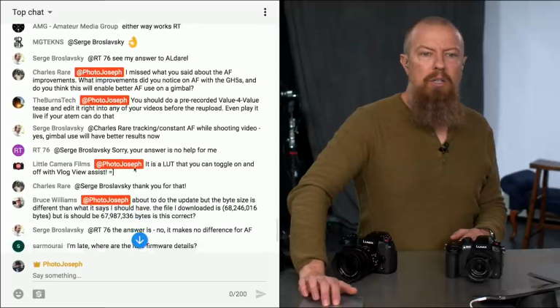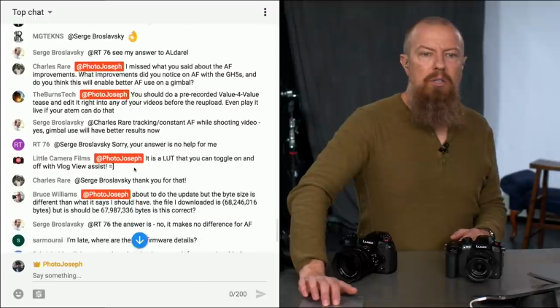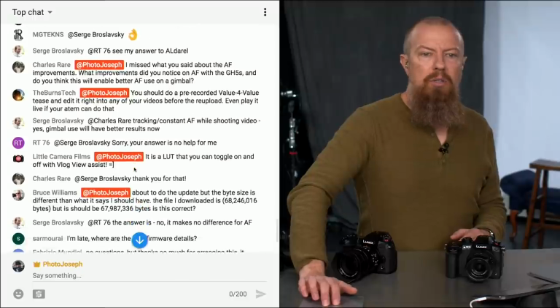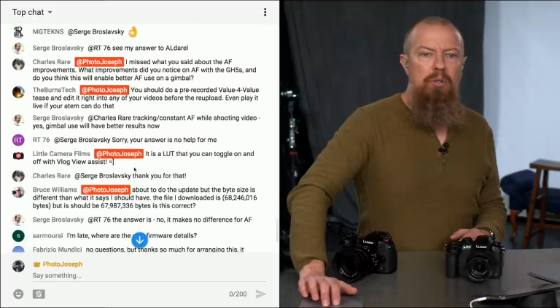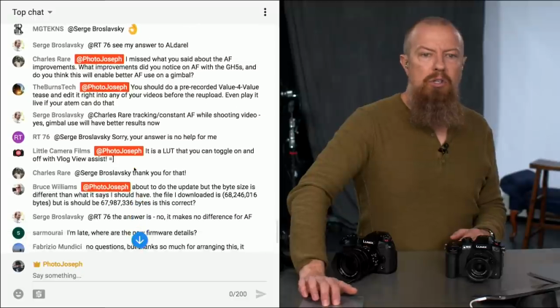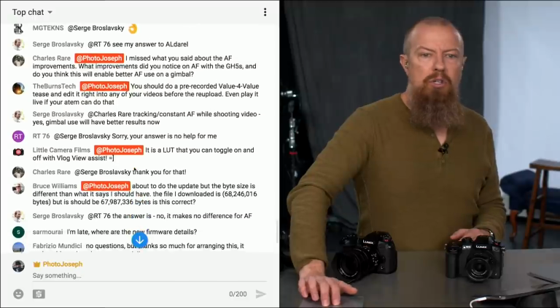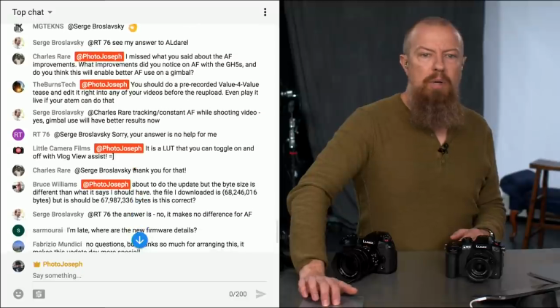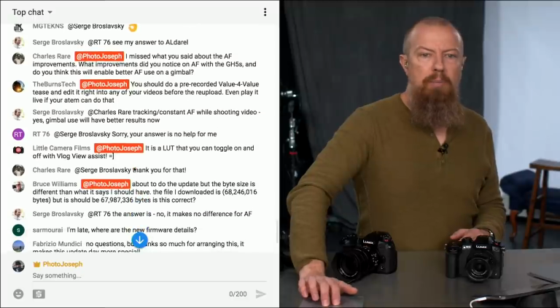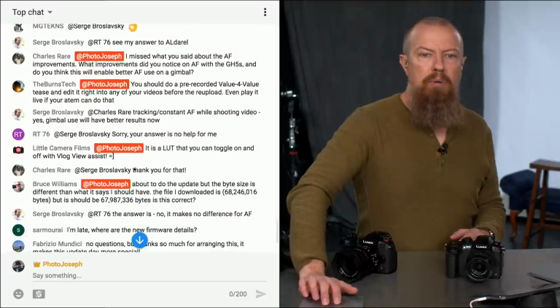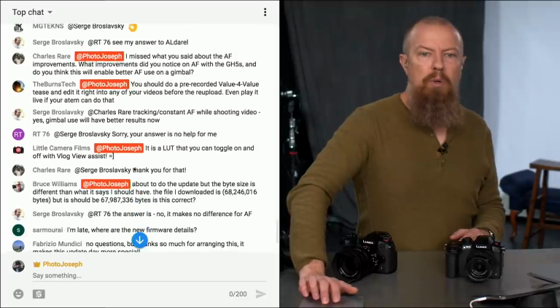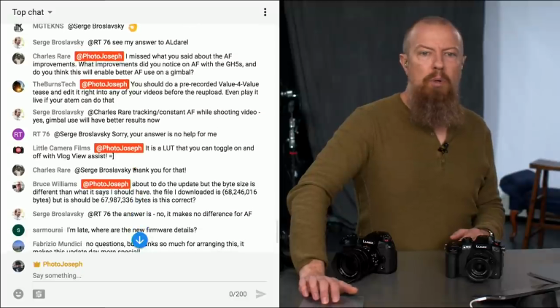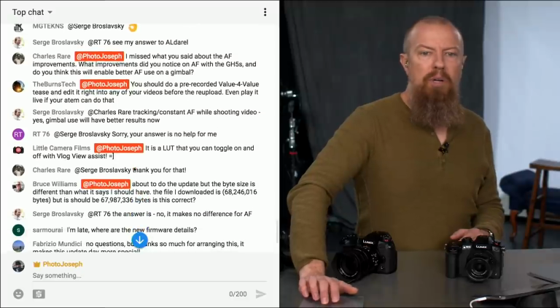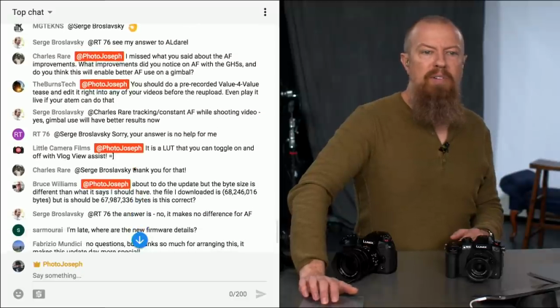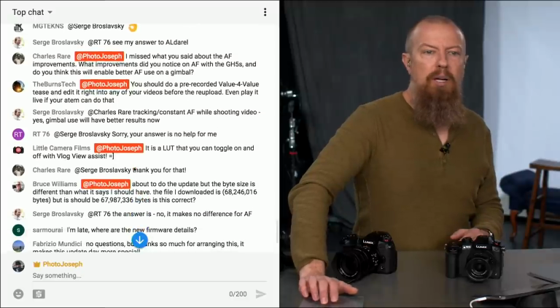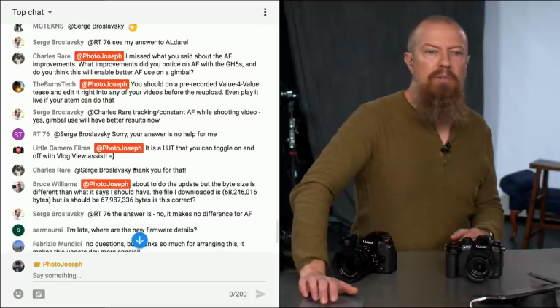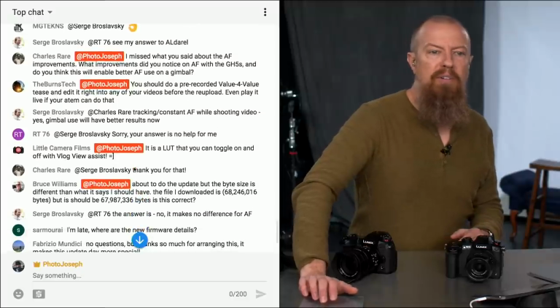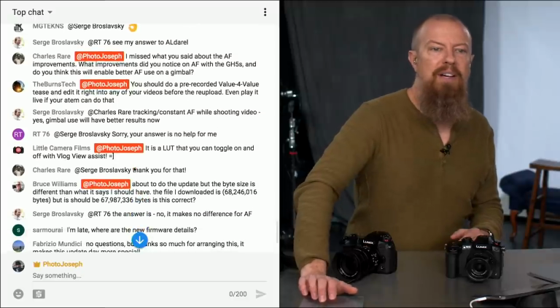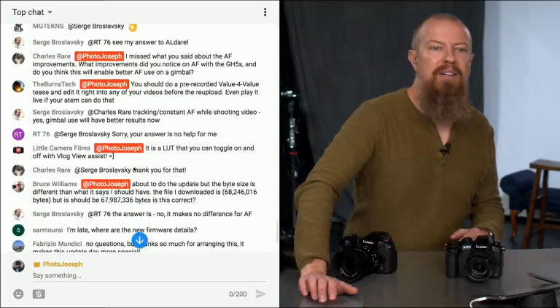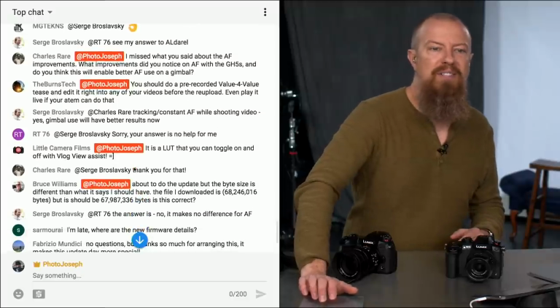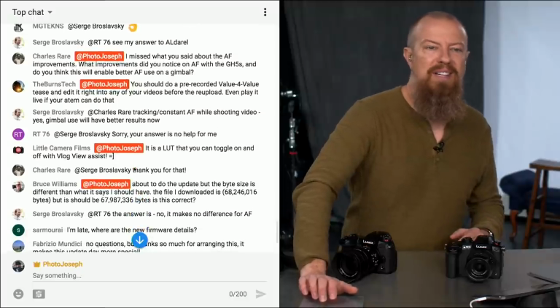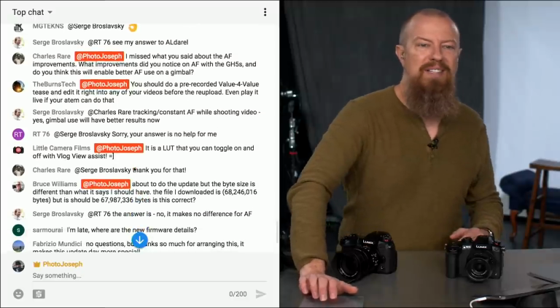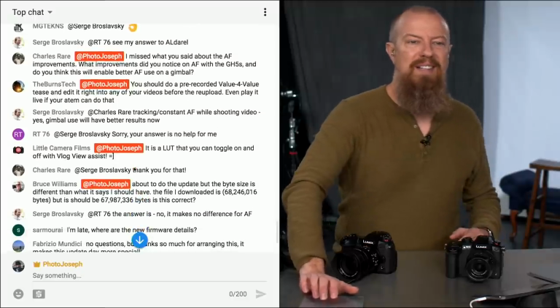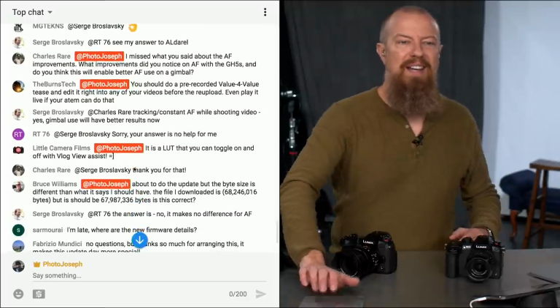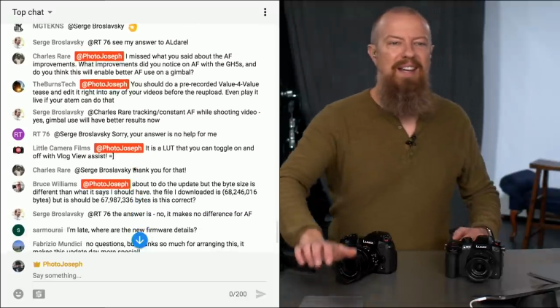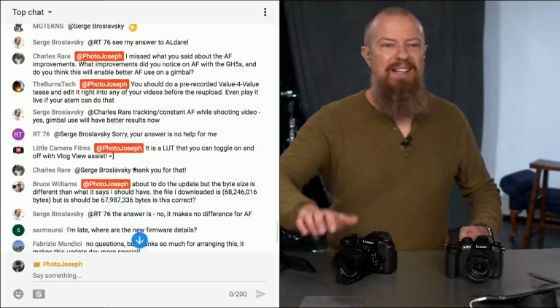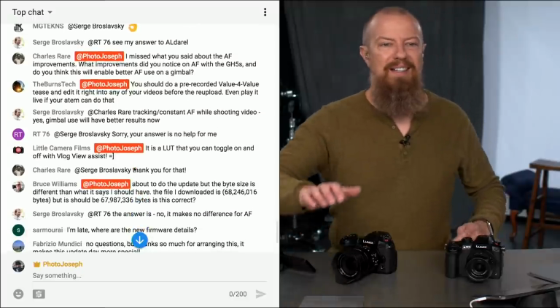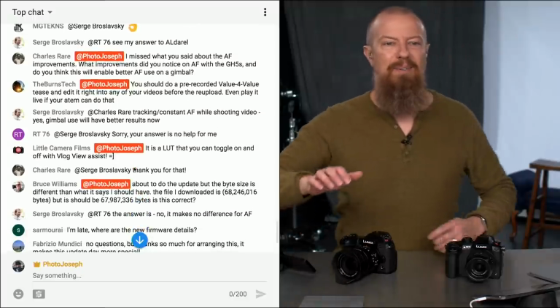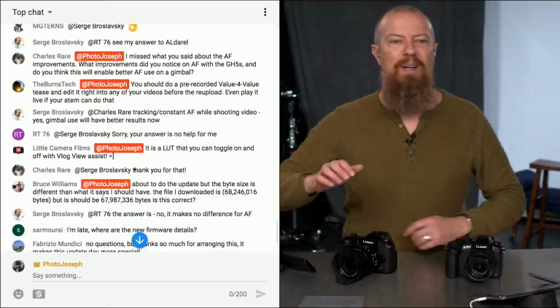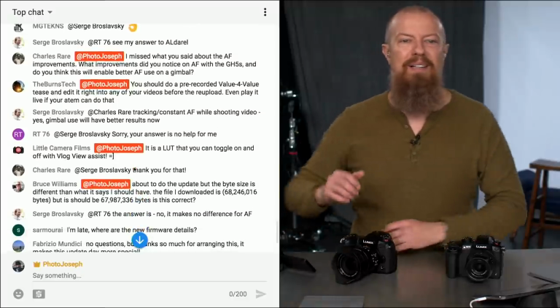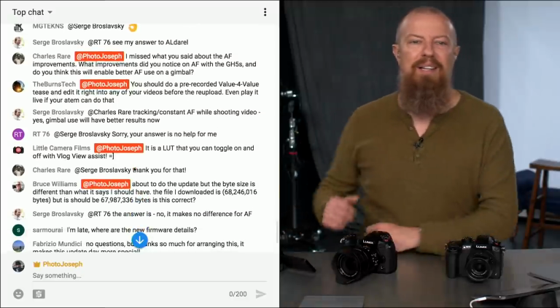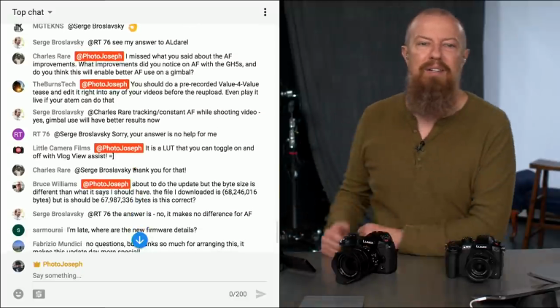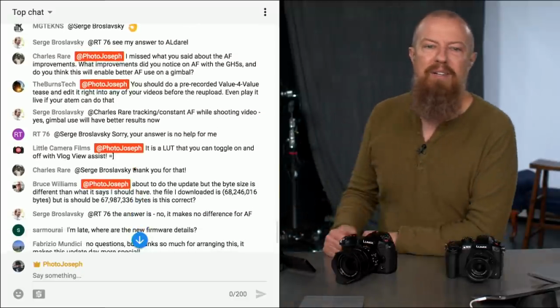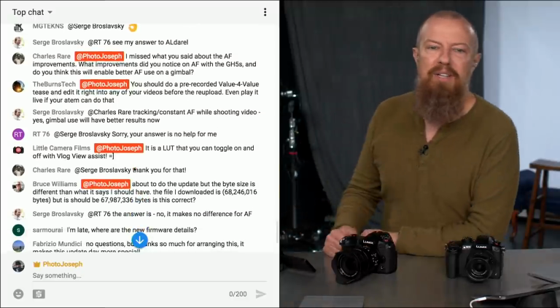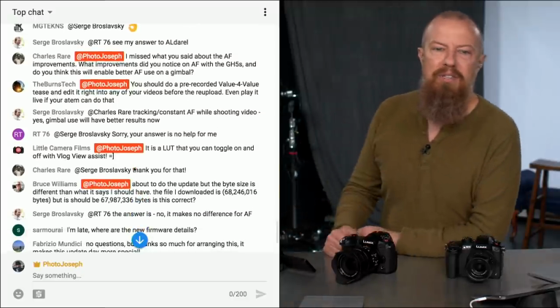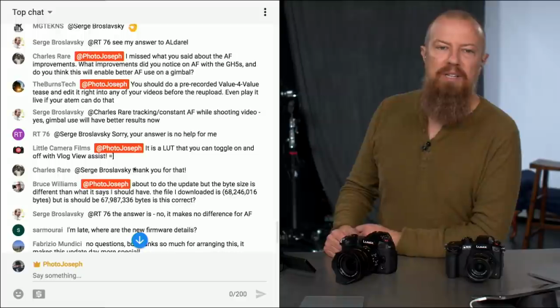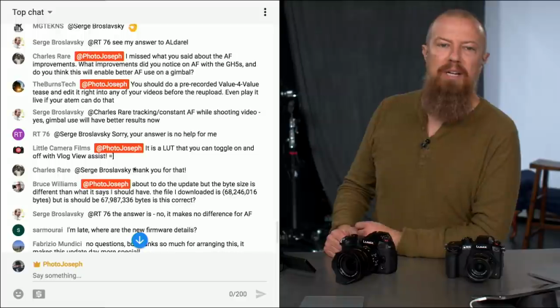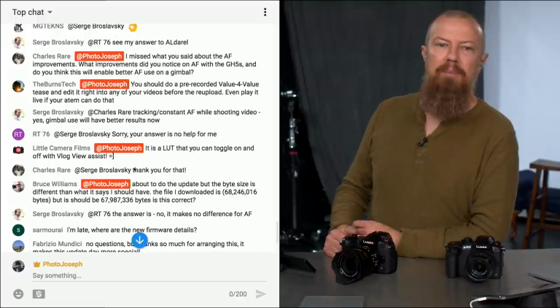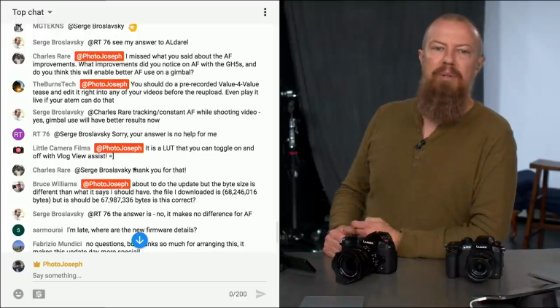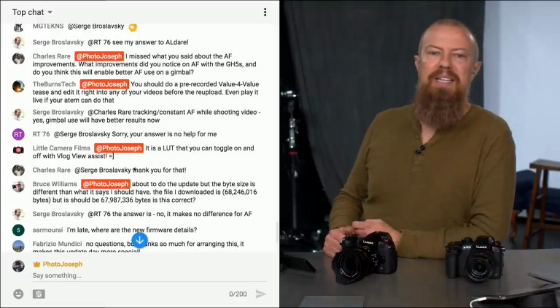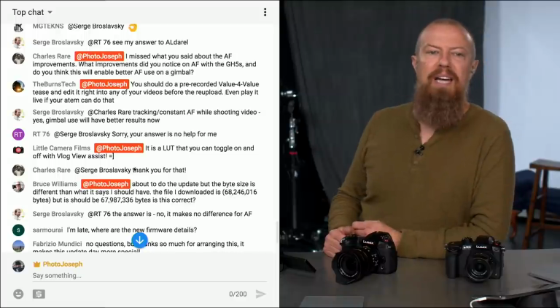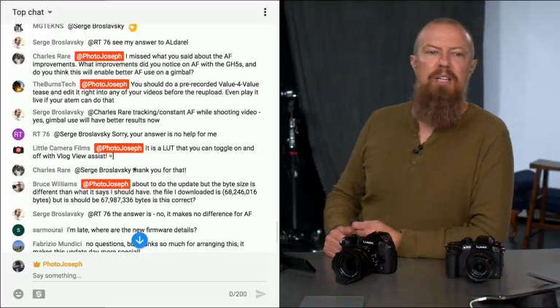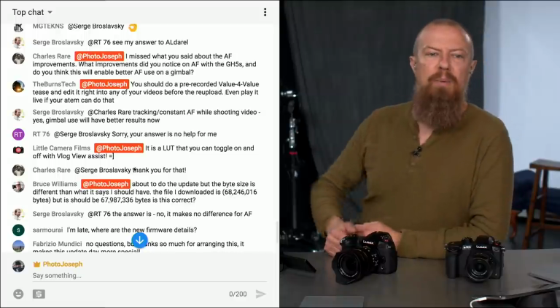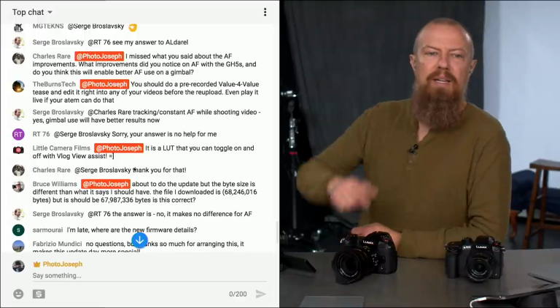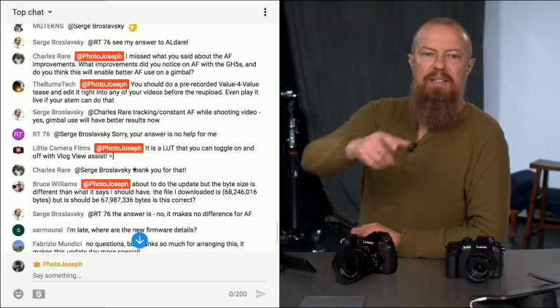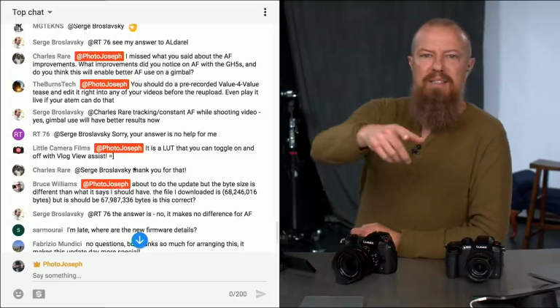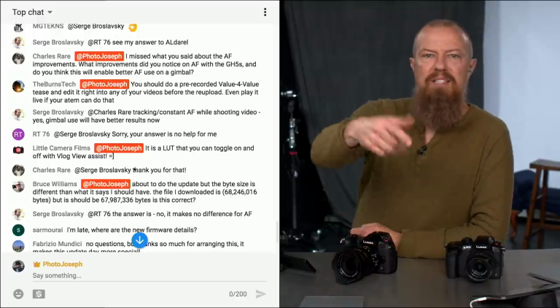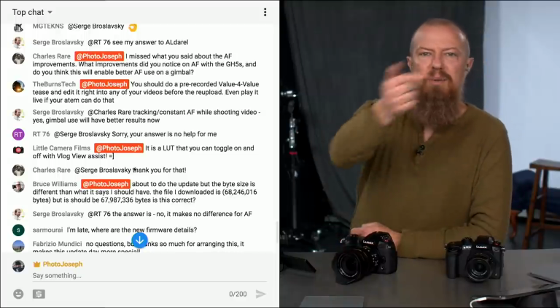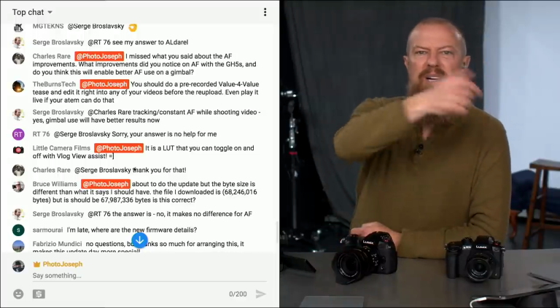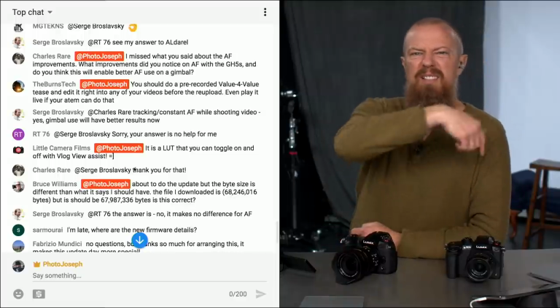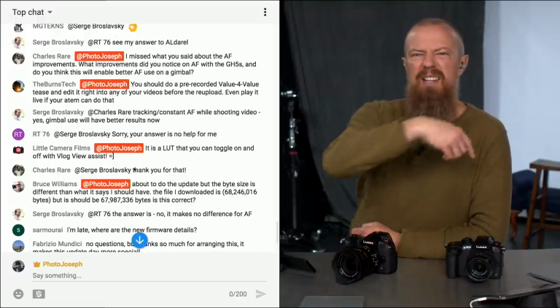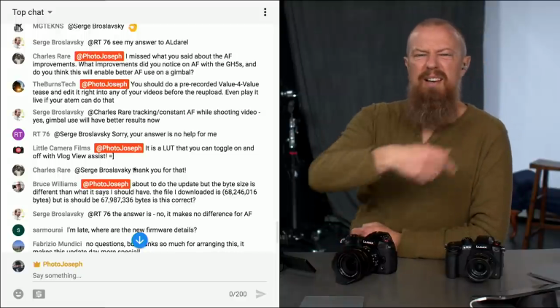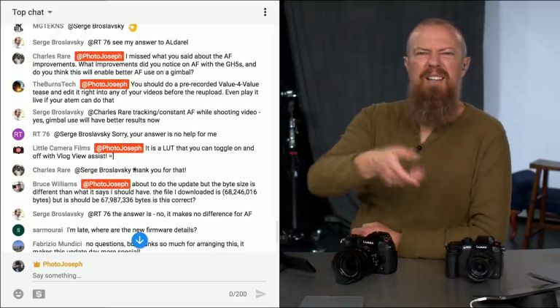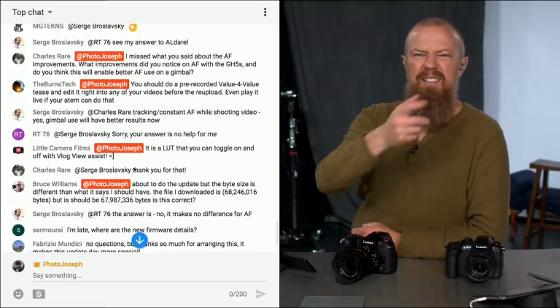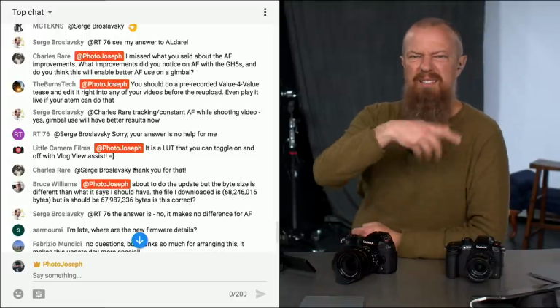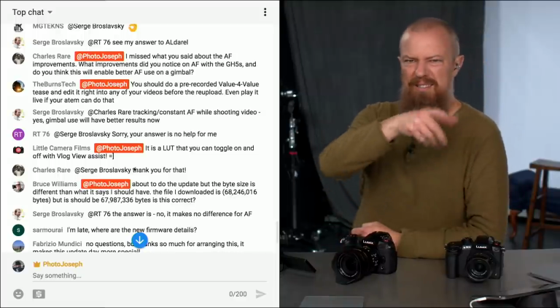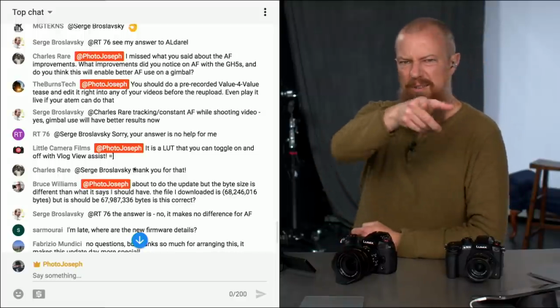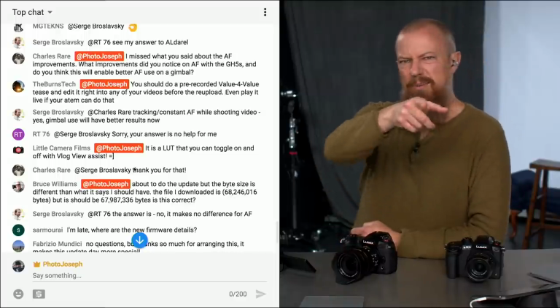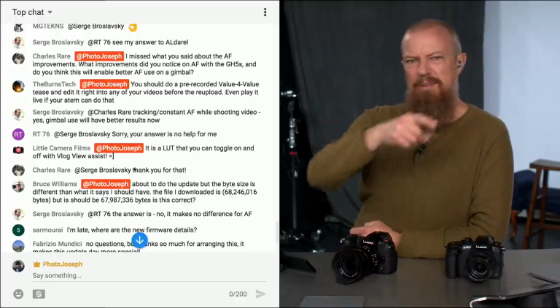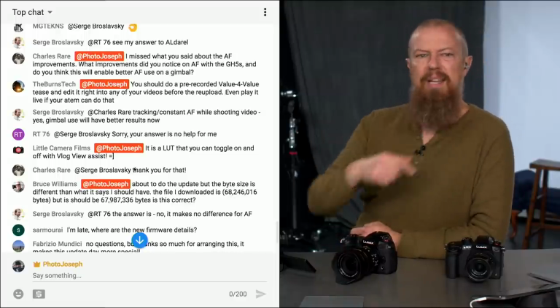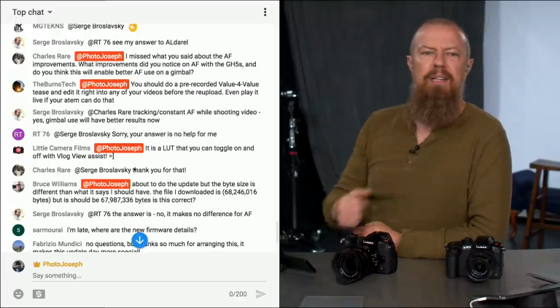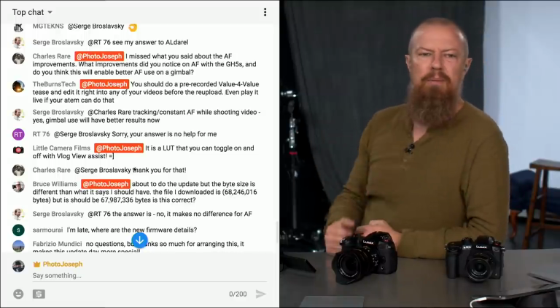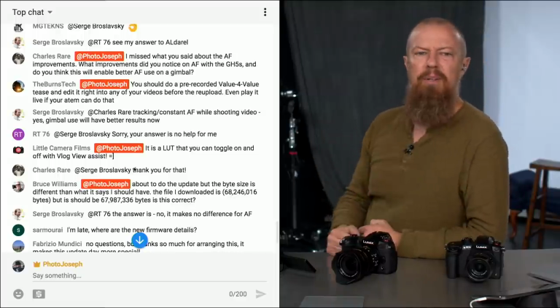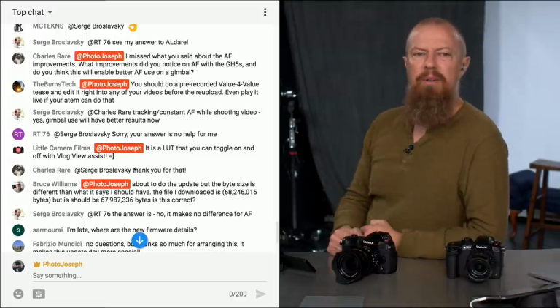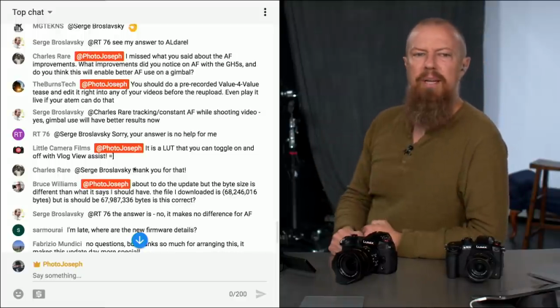Burns tech suggests doing a pre-recorded value-for-value tease and editing it into uploads — yeah, you're right, I could do that. Thank you, I'll do that.